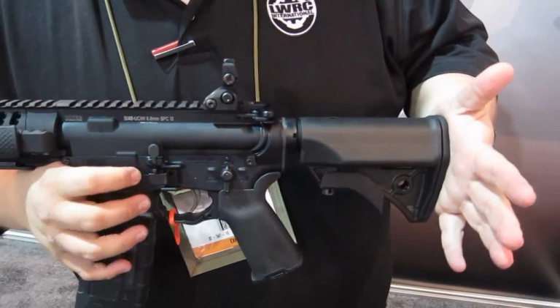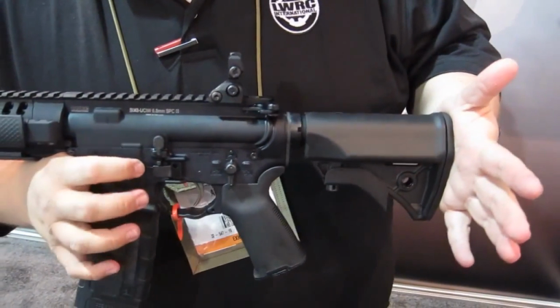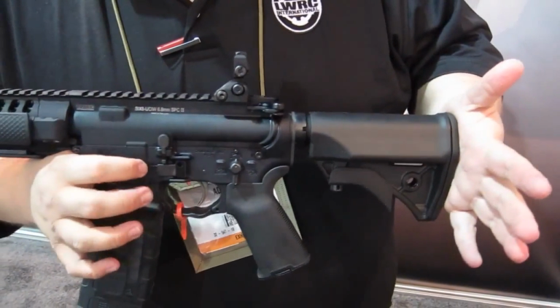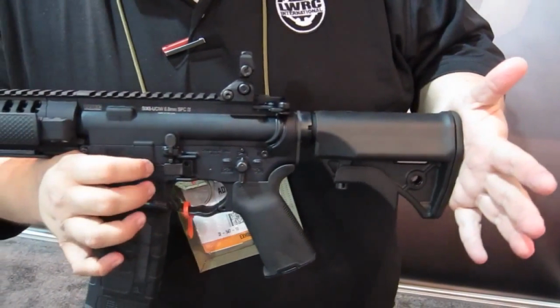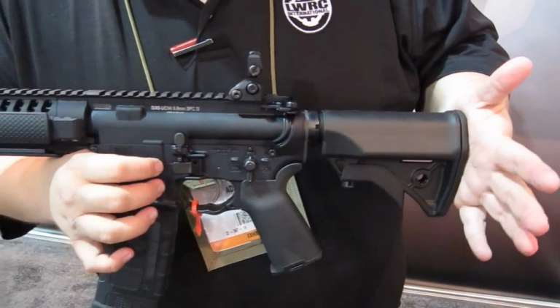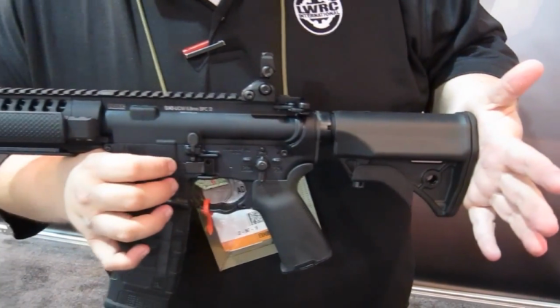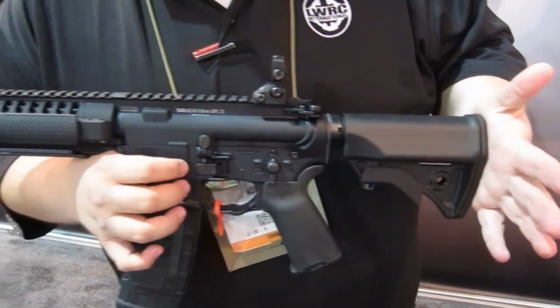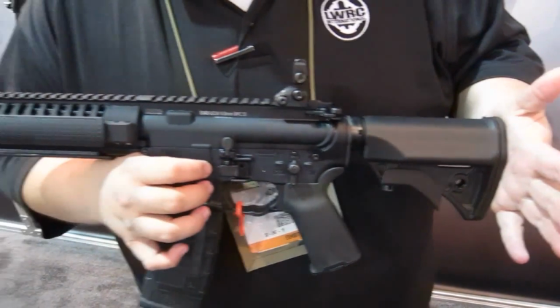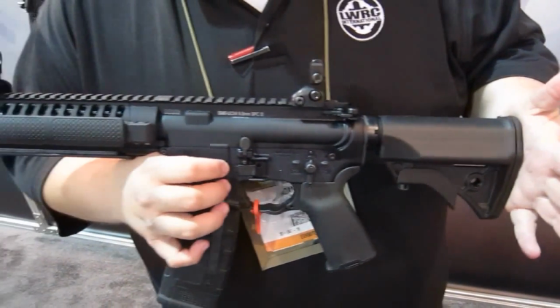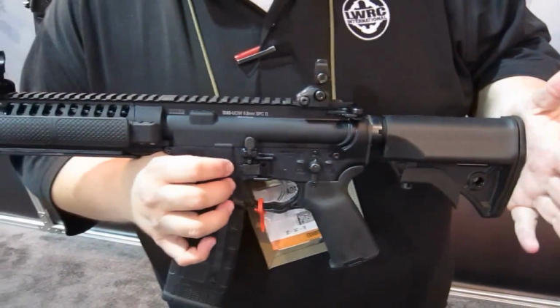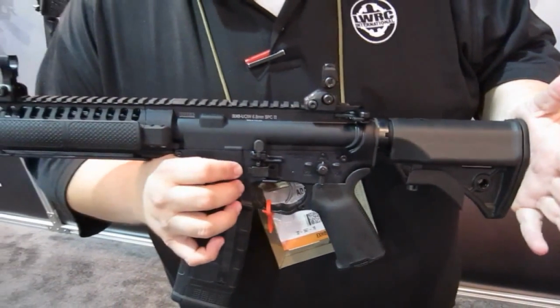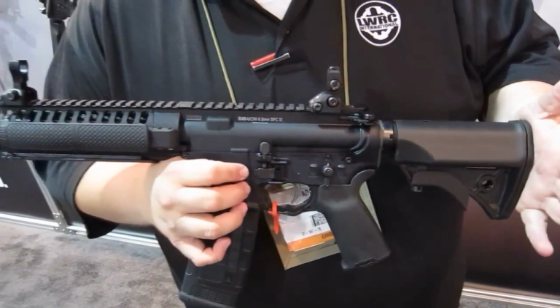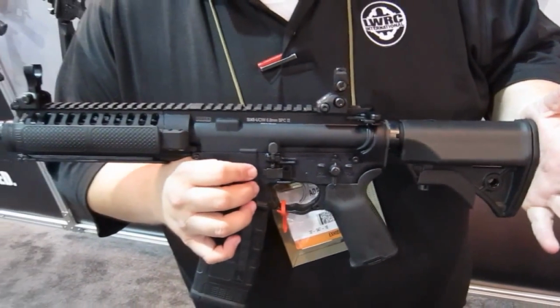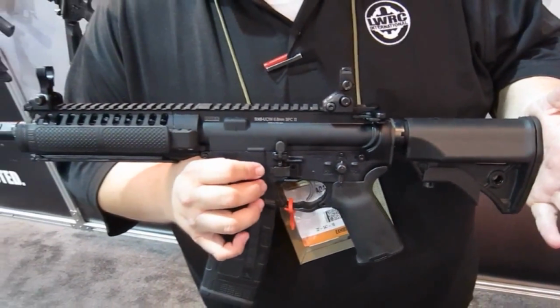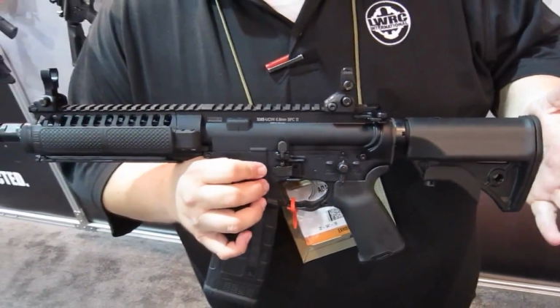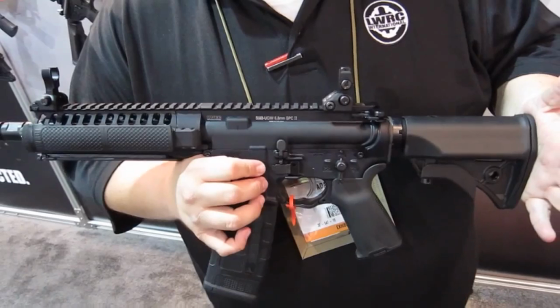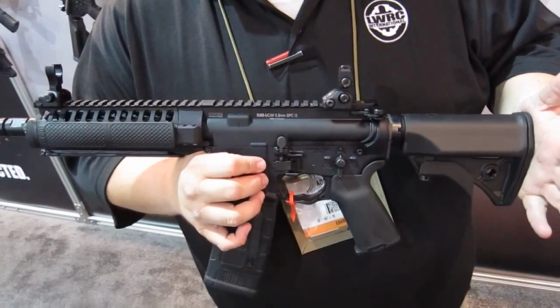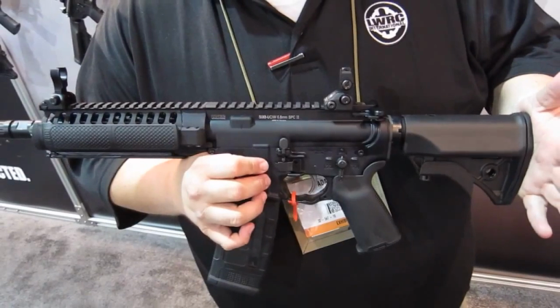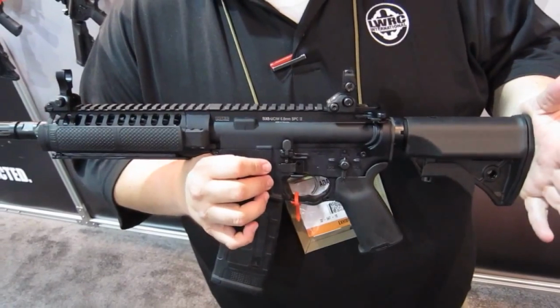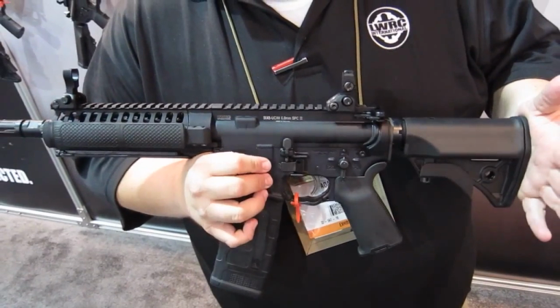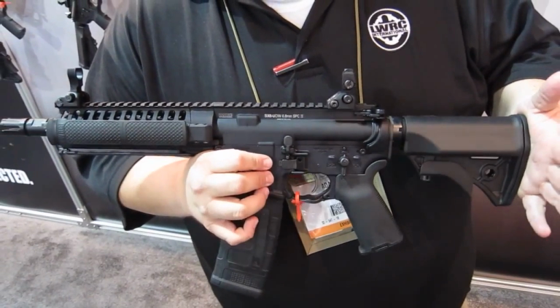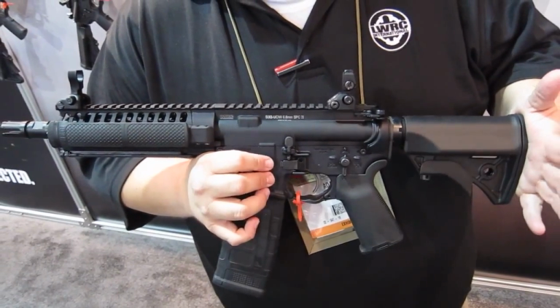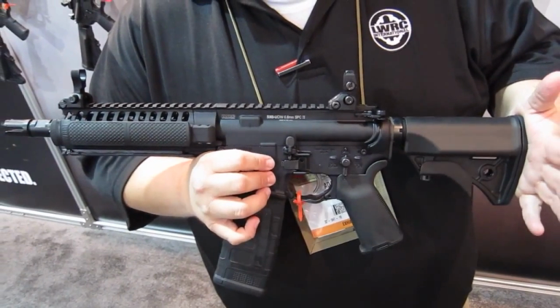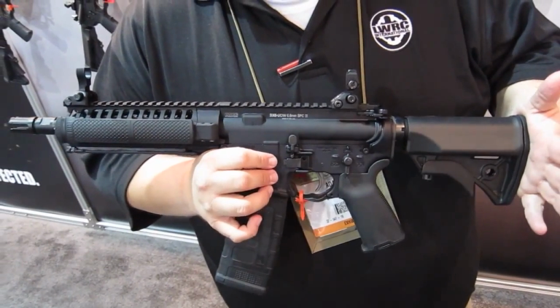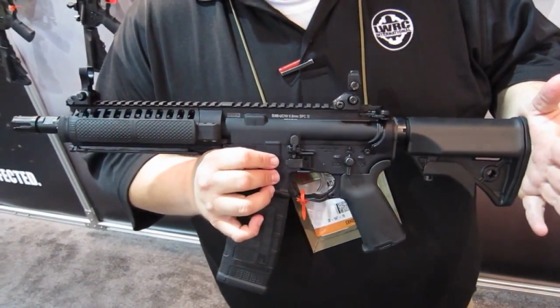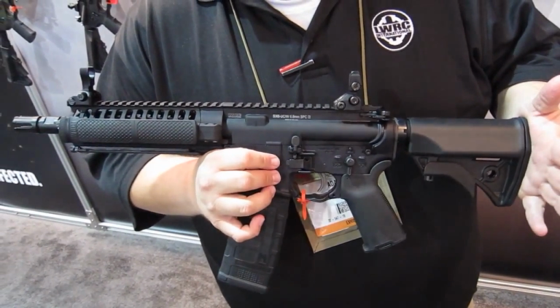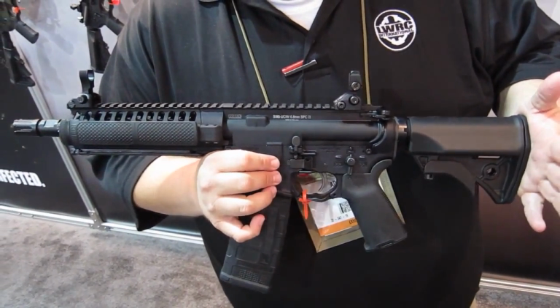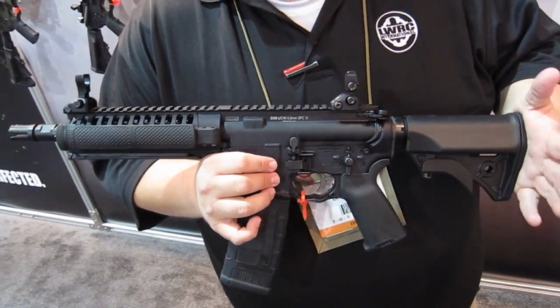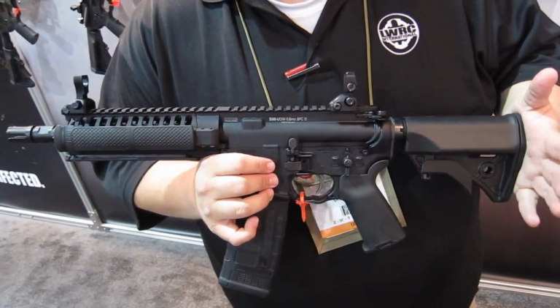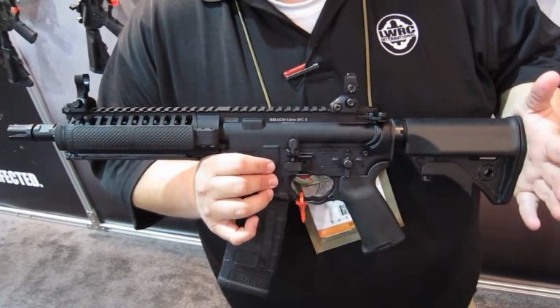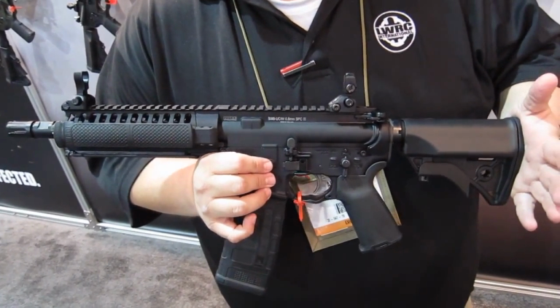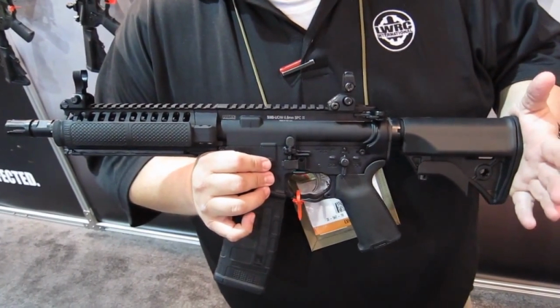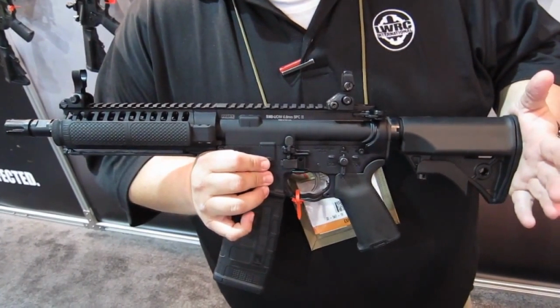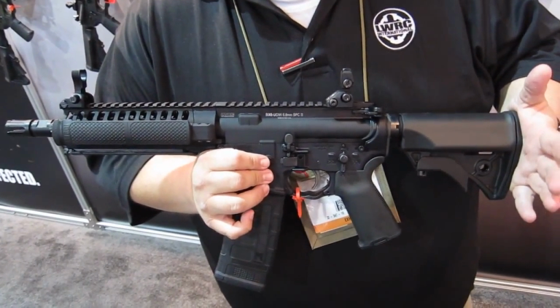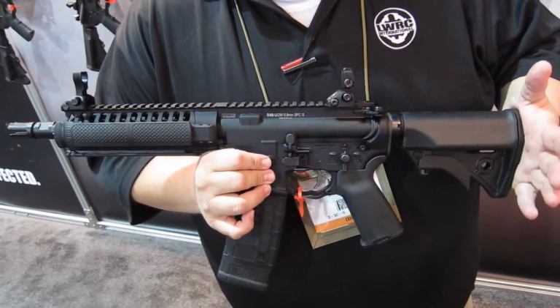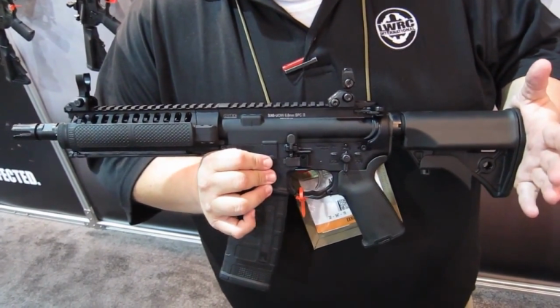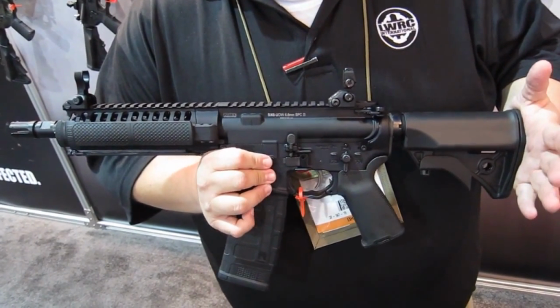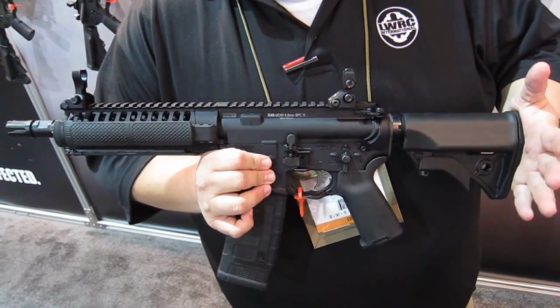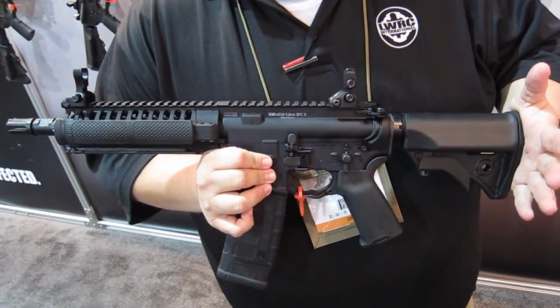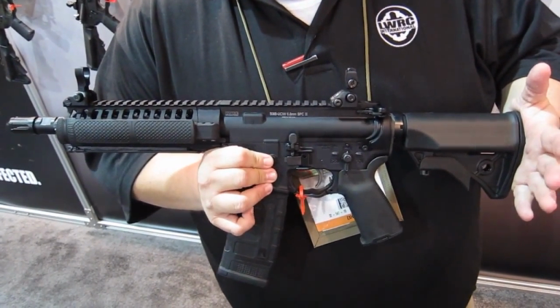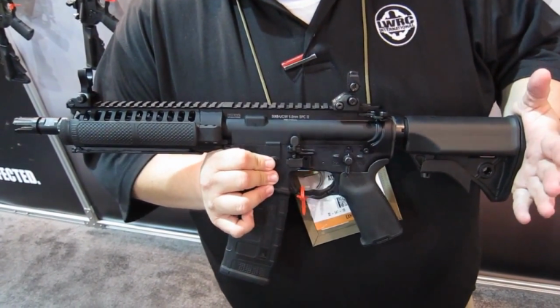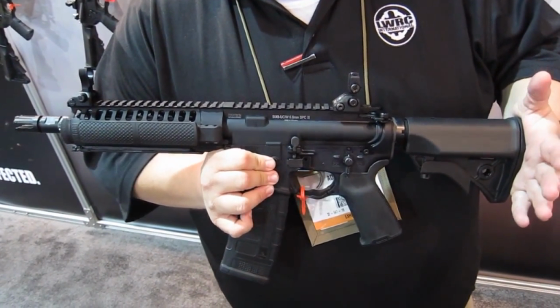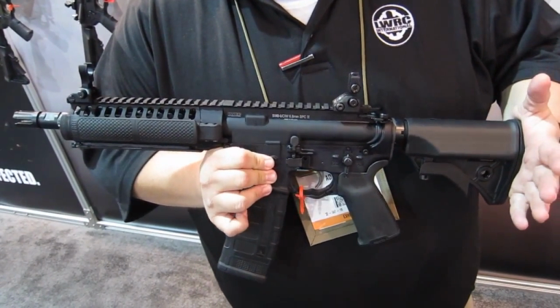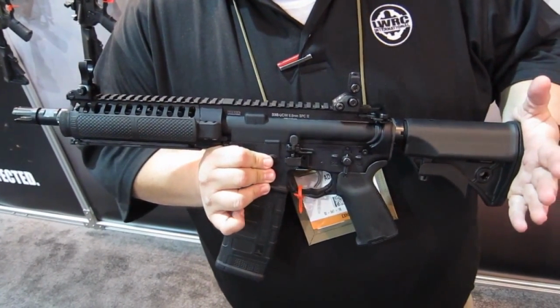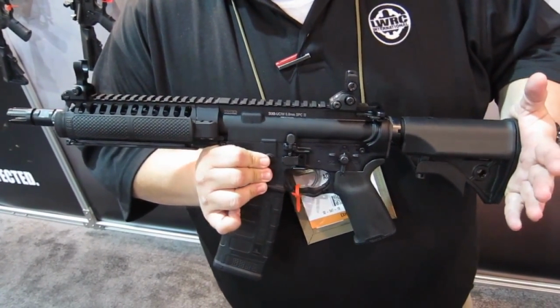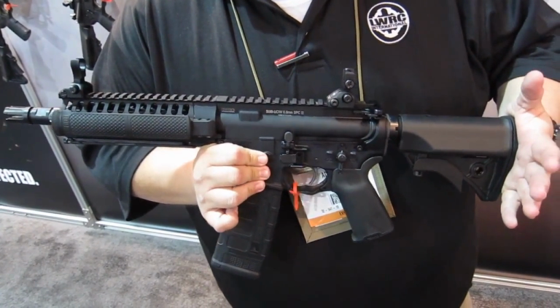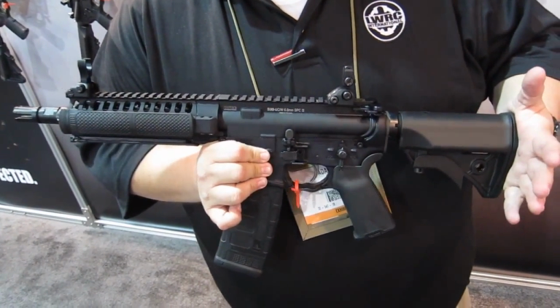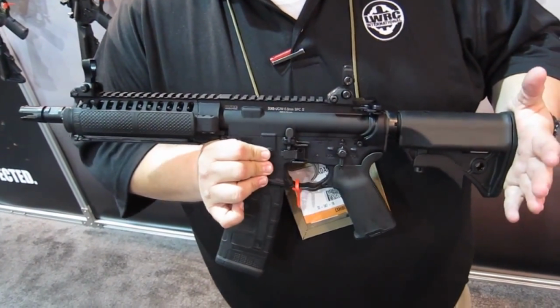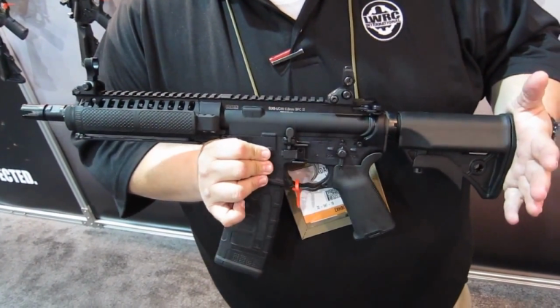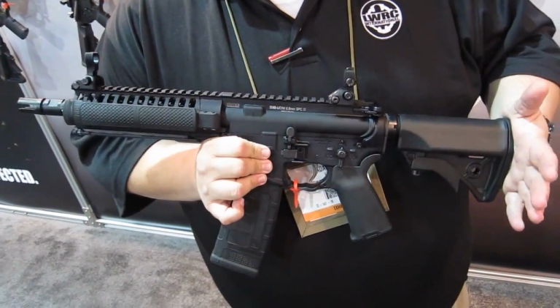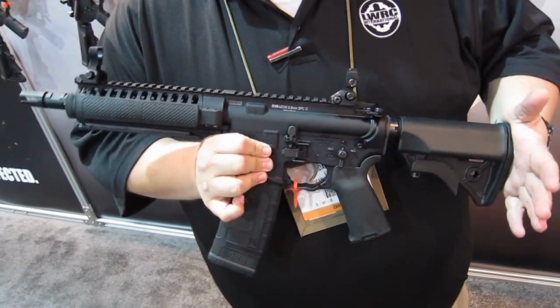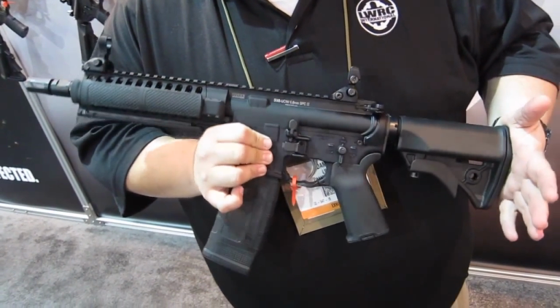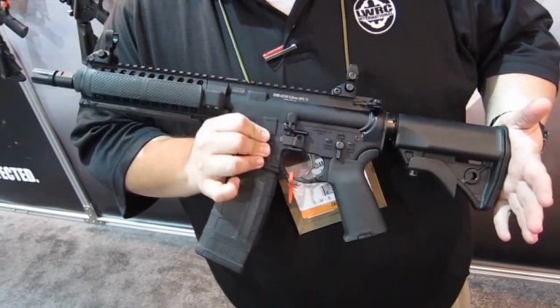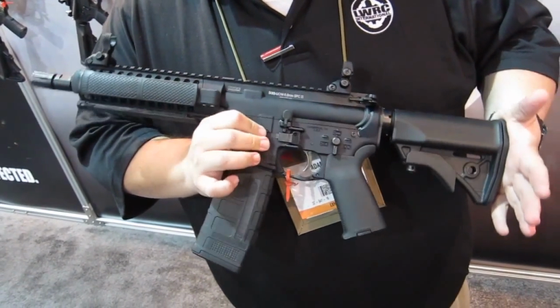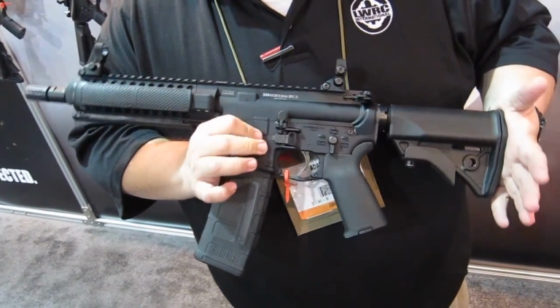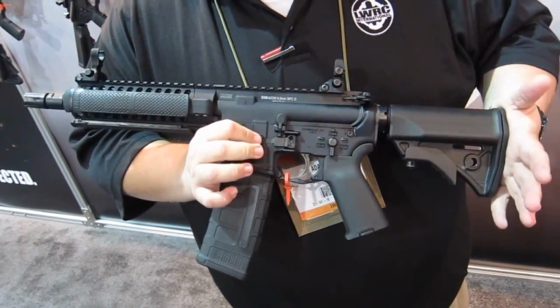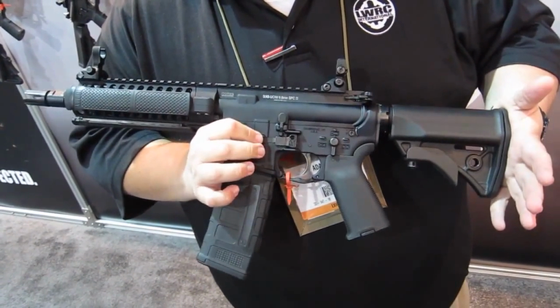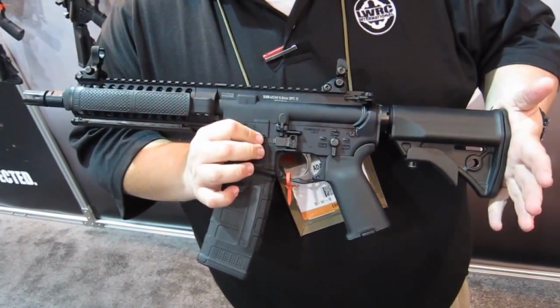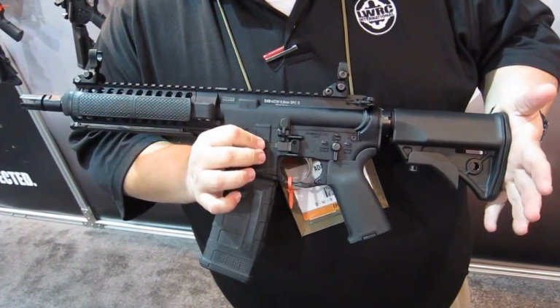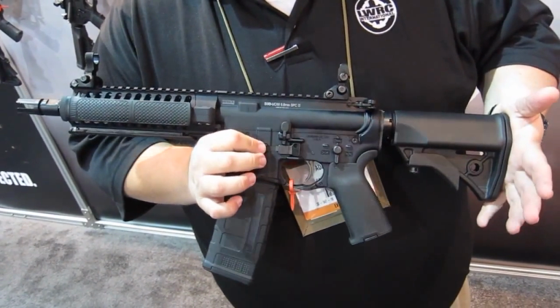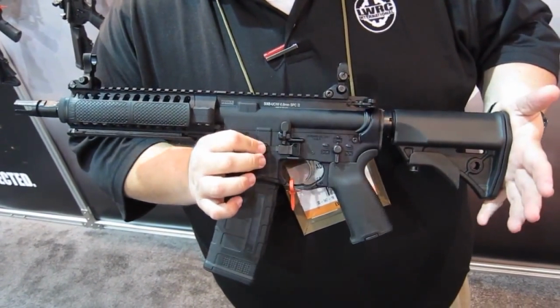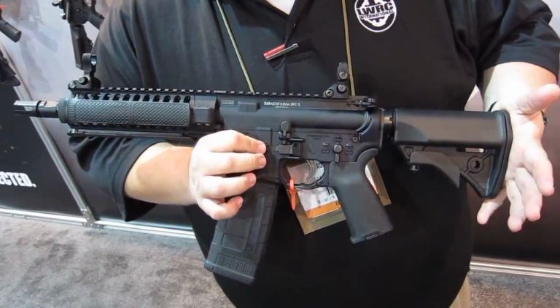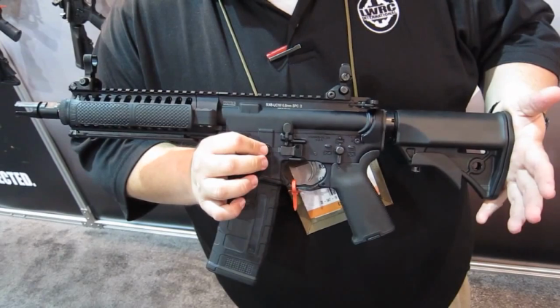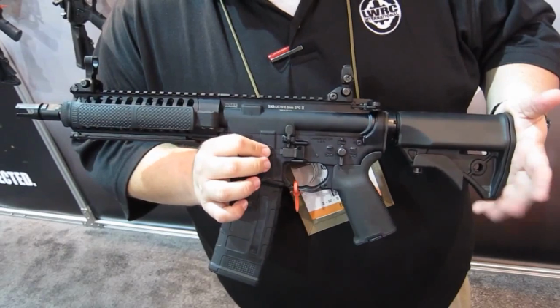This gun is going to retail right around $2,300. It will be available in probably 25 to 30 weeks.